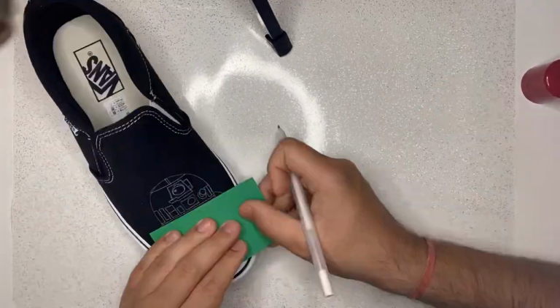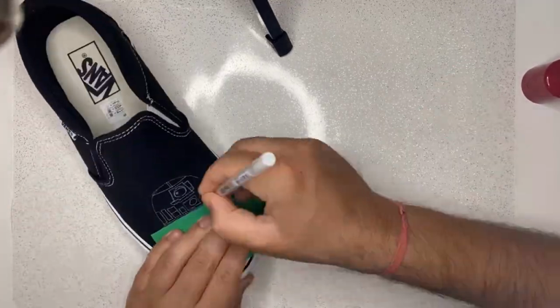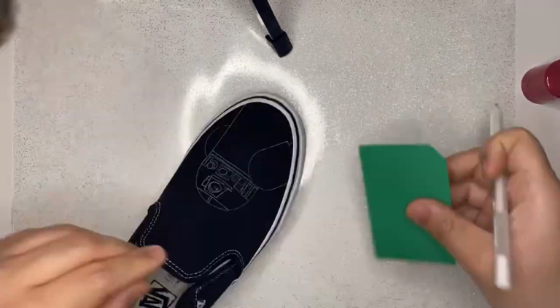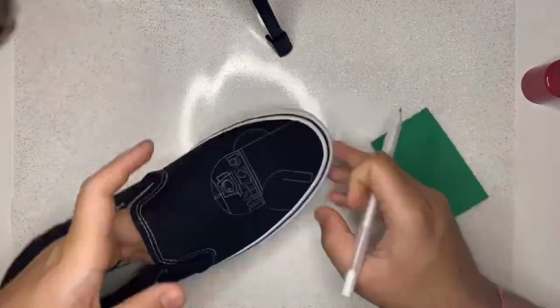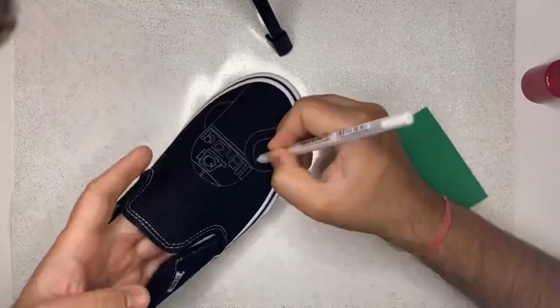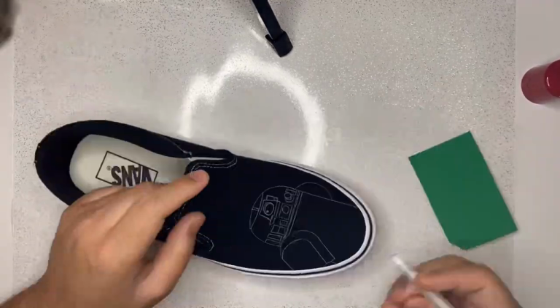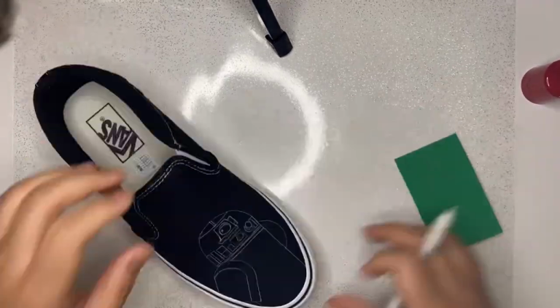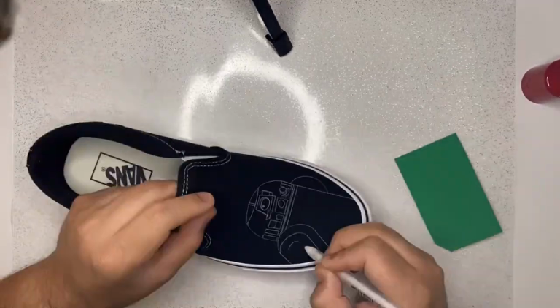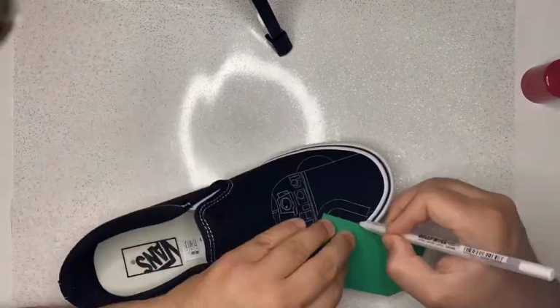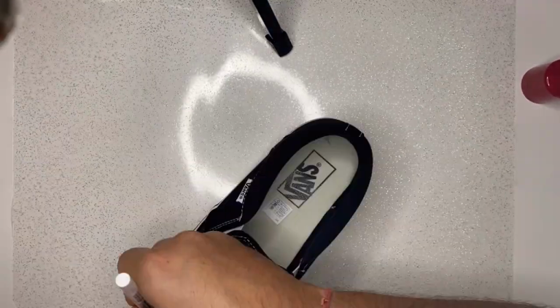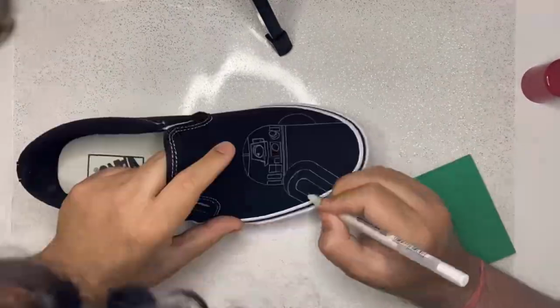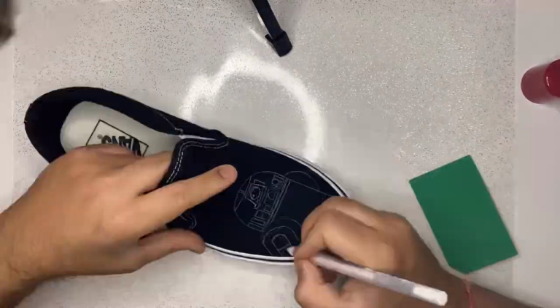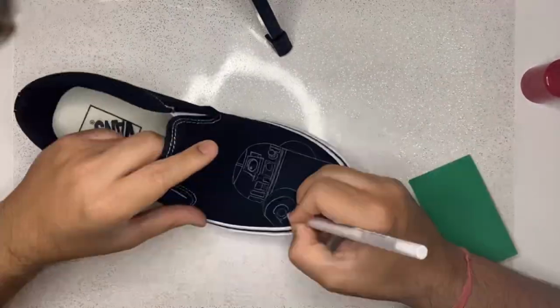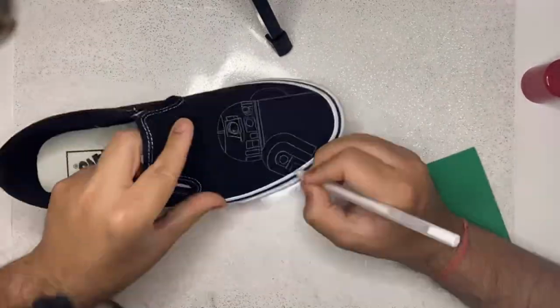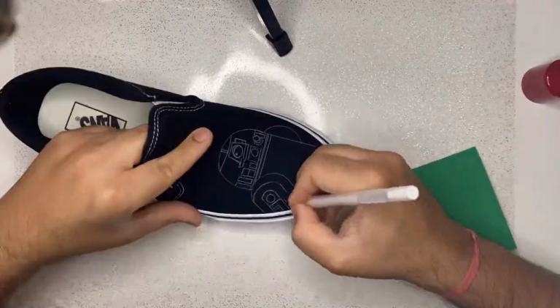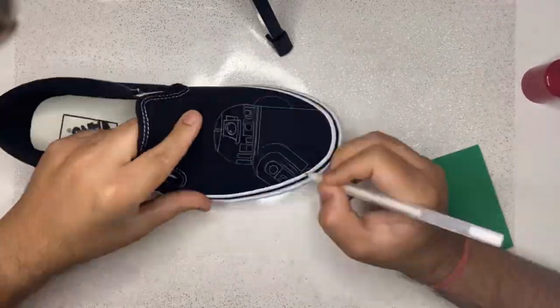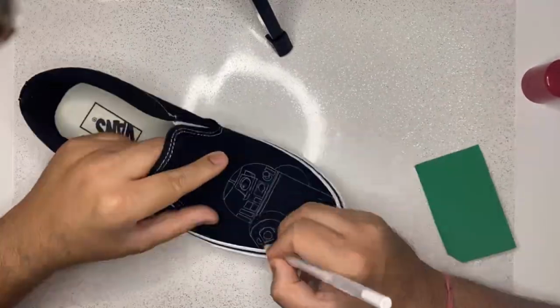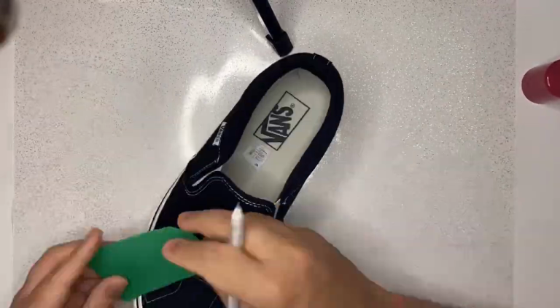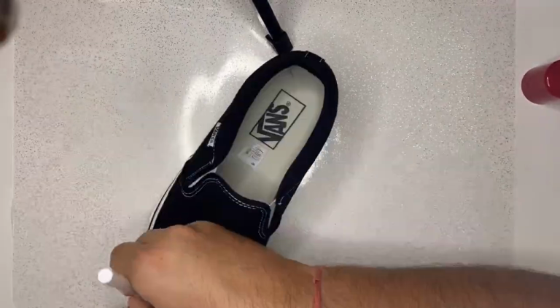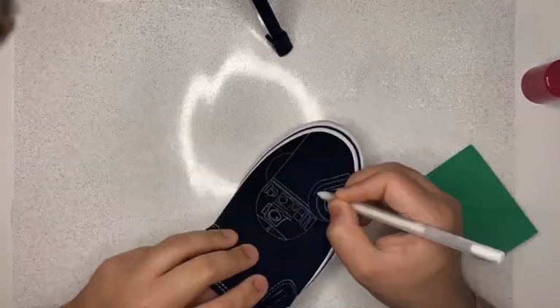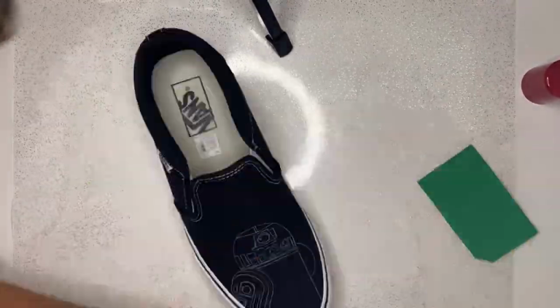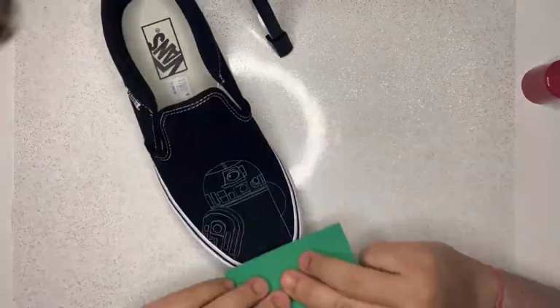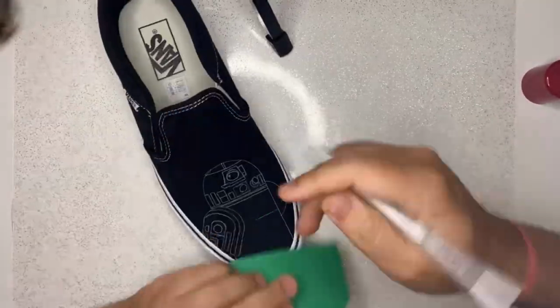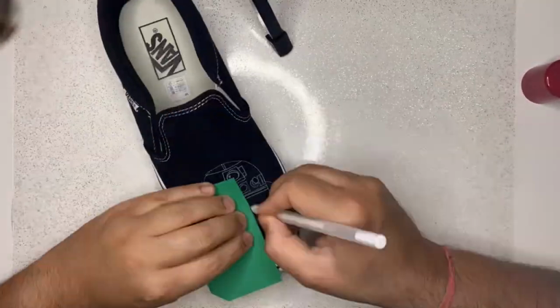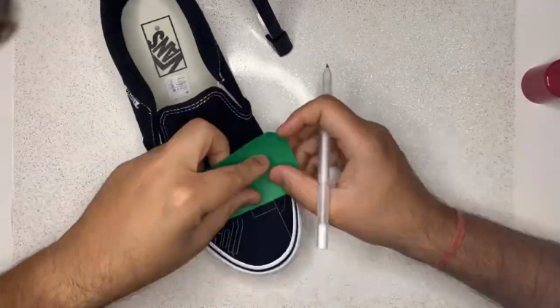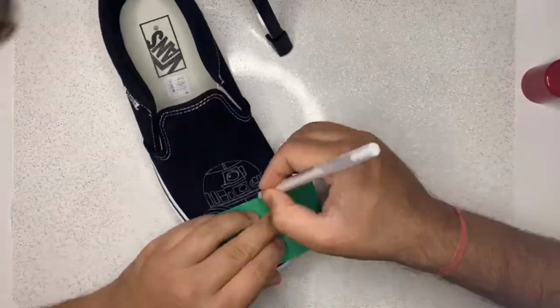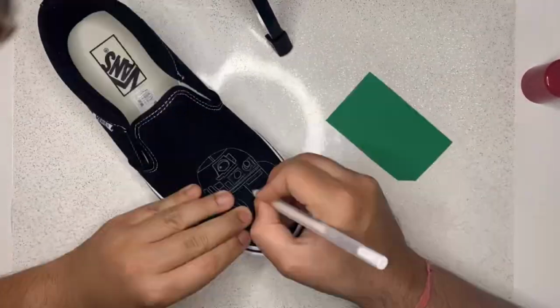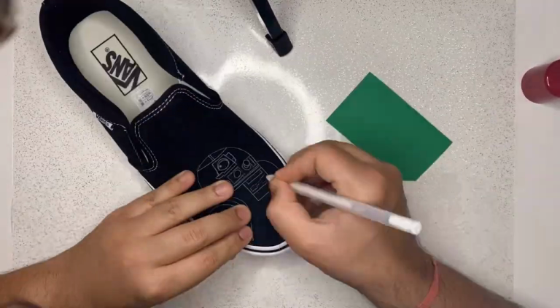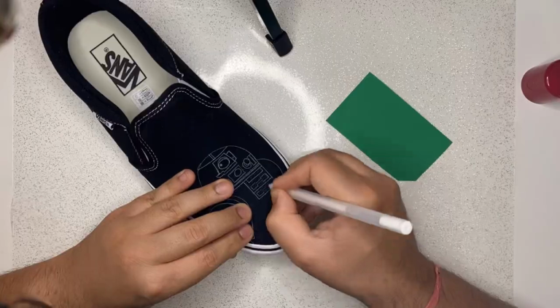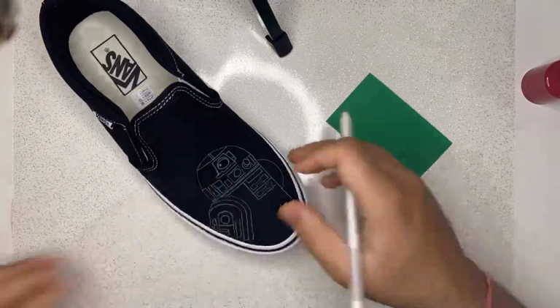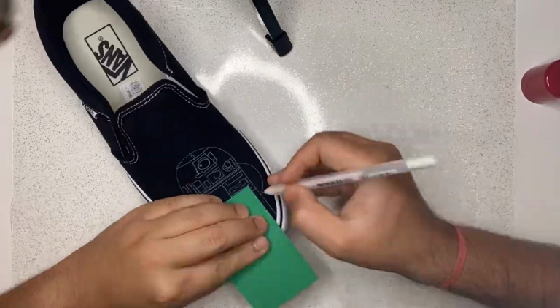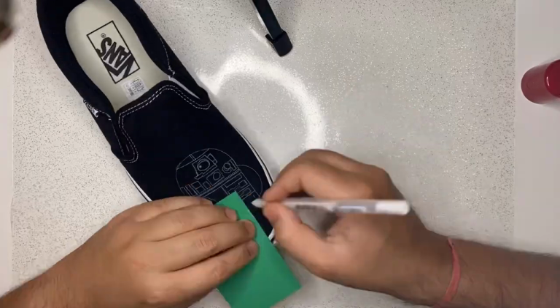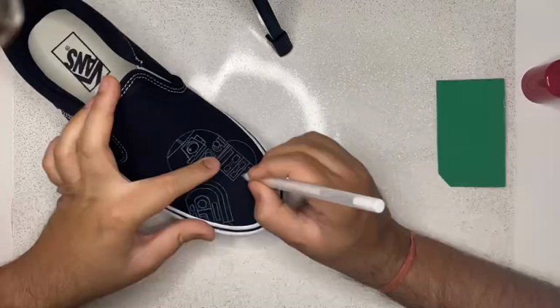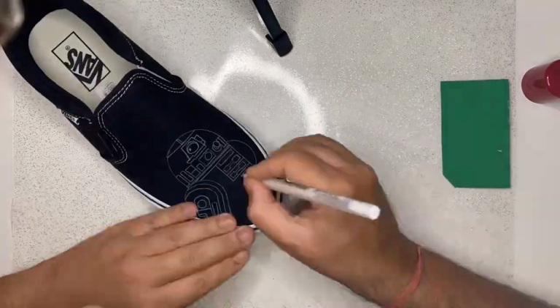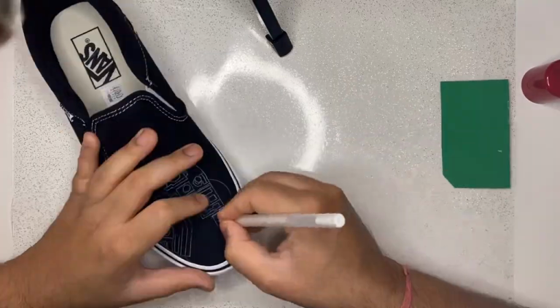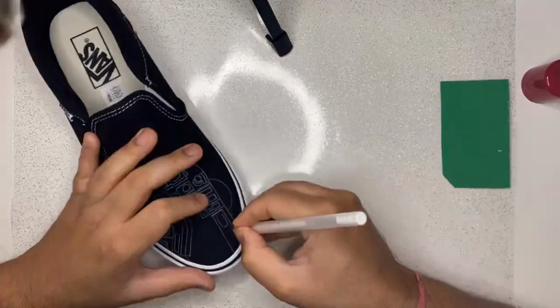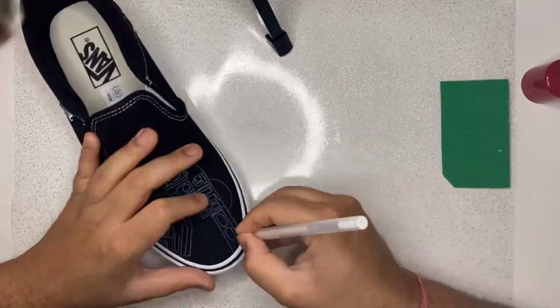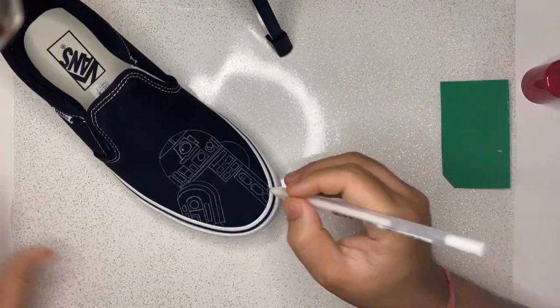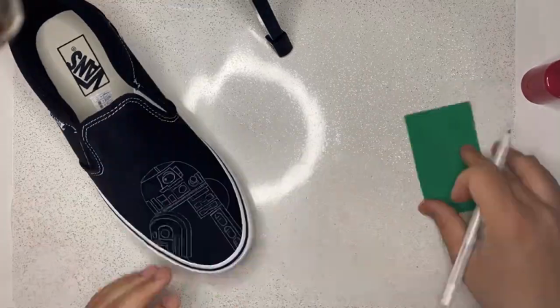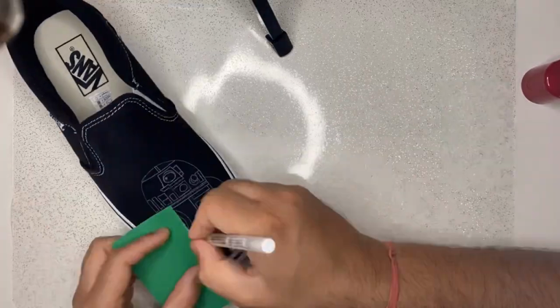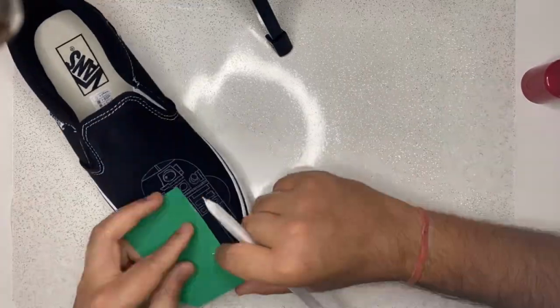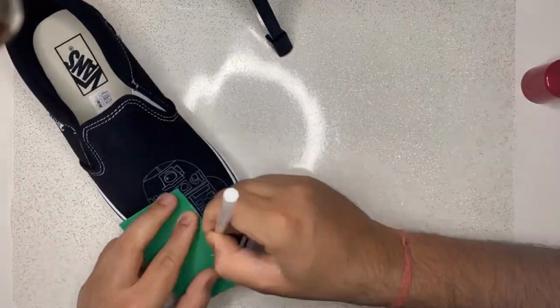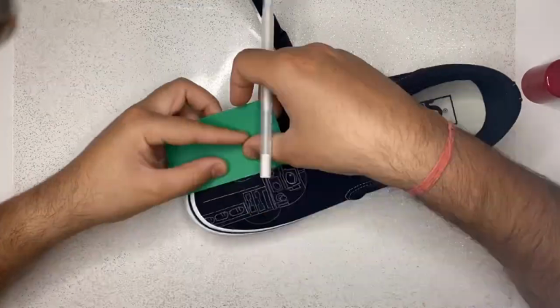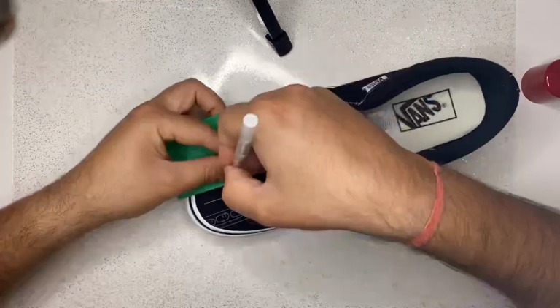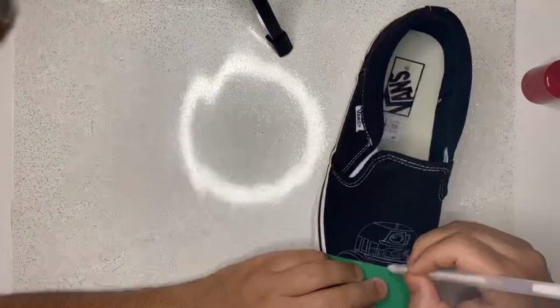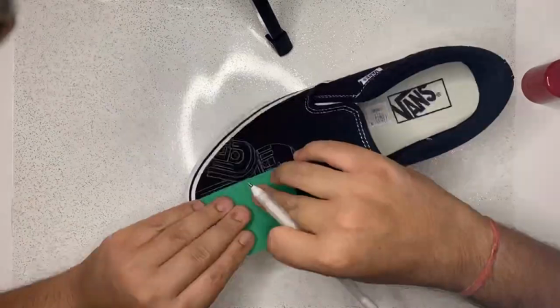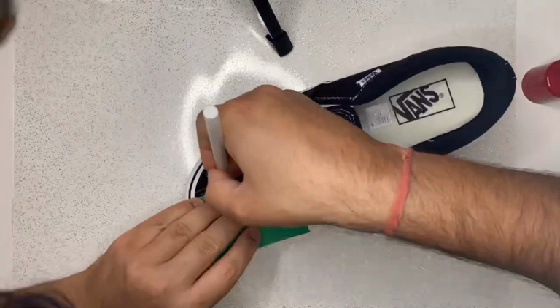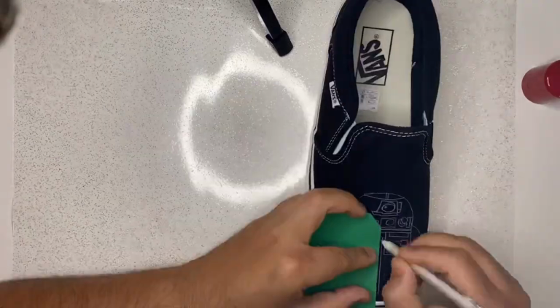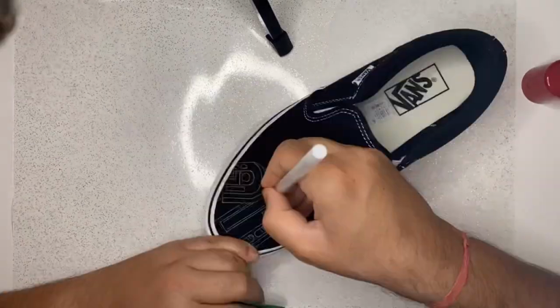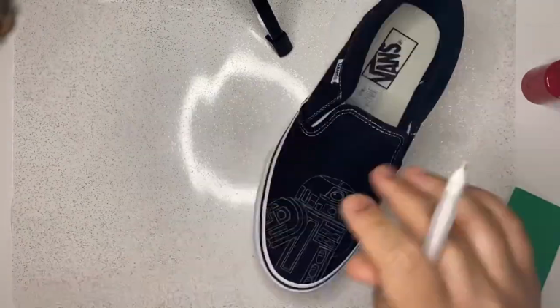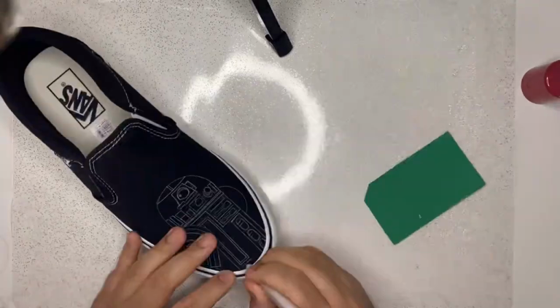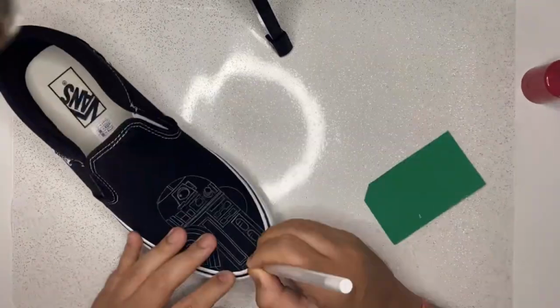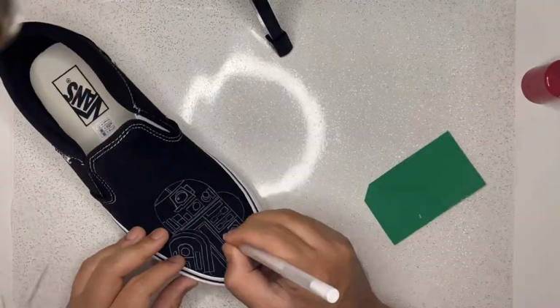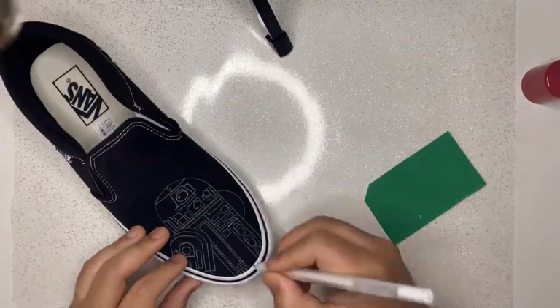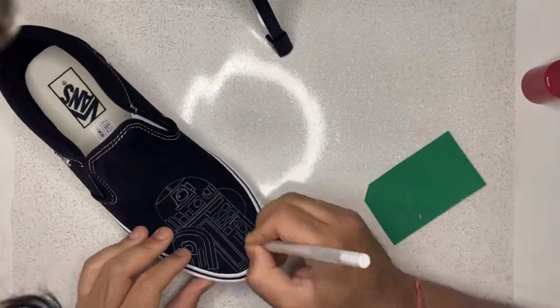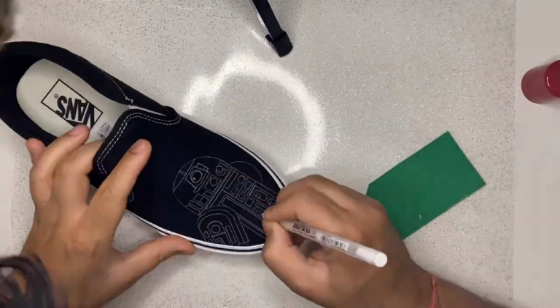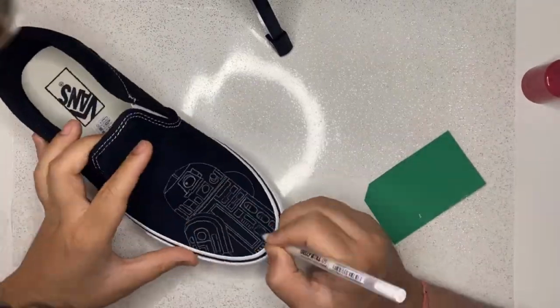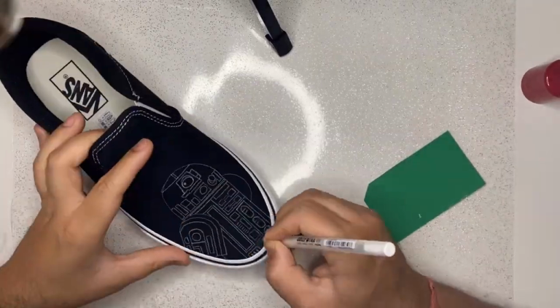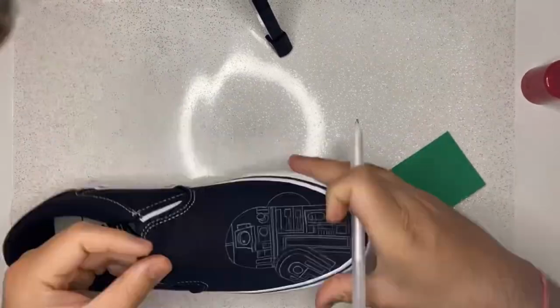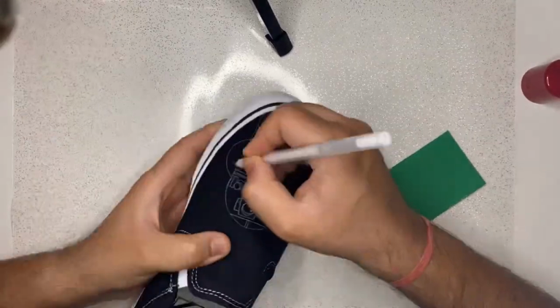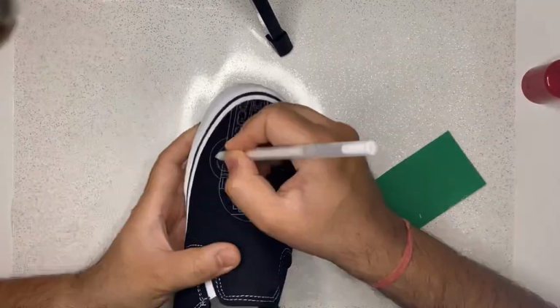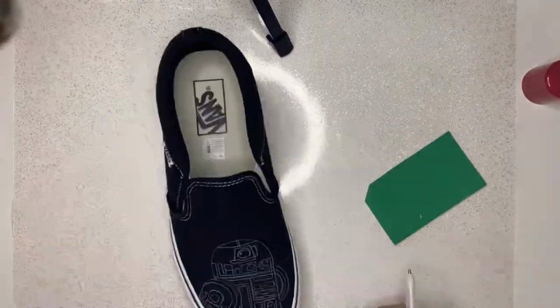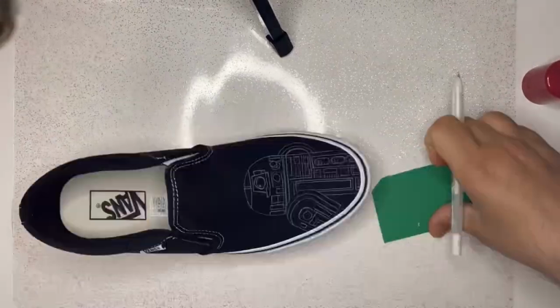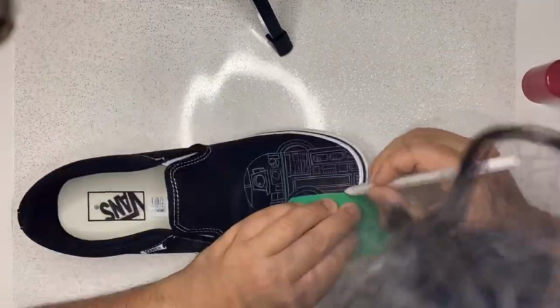And here's a better view of the entire drawing process. I hope you enjoy it.